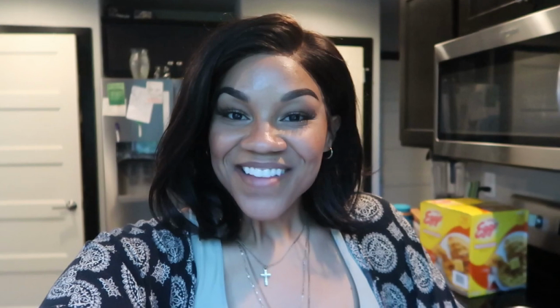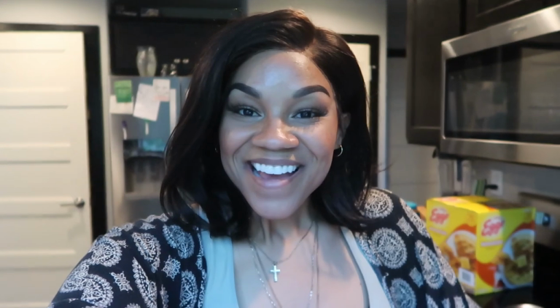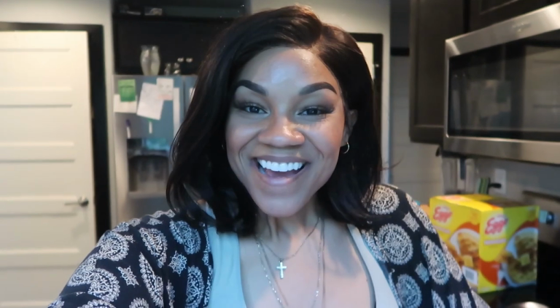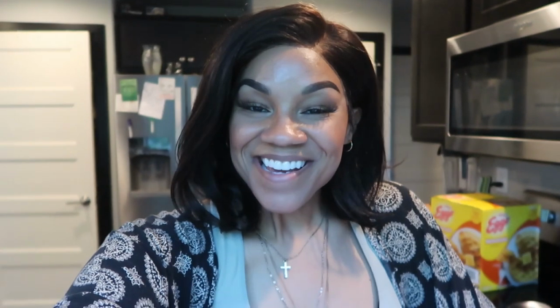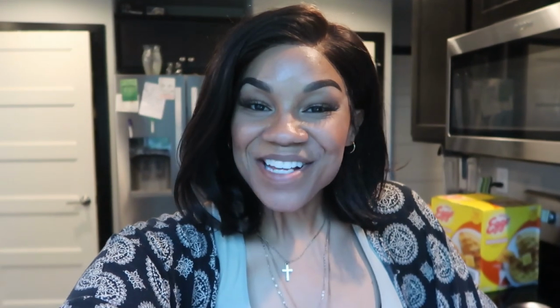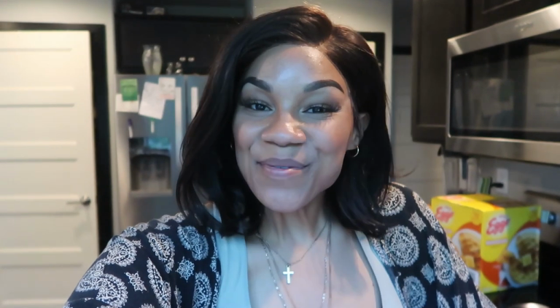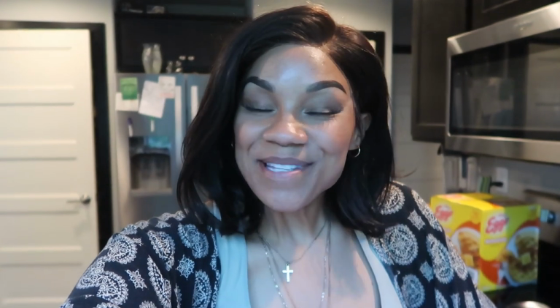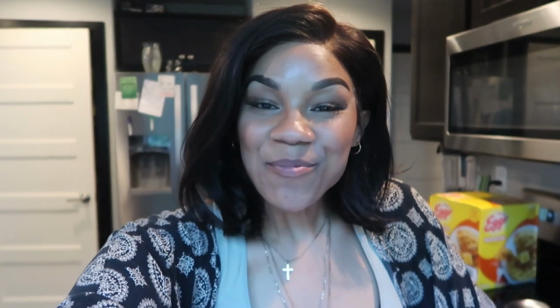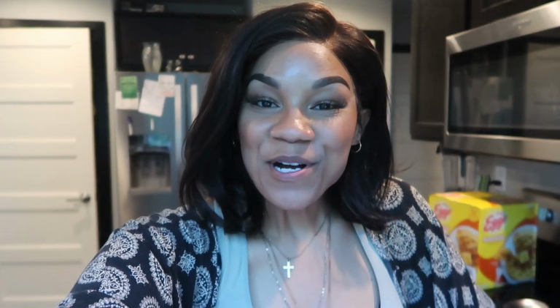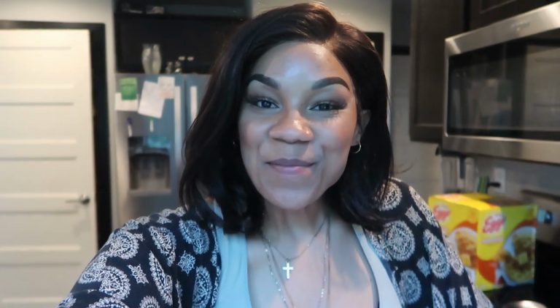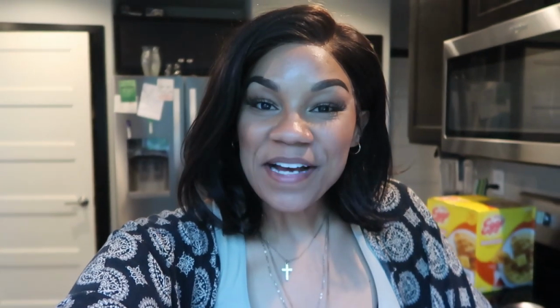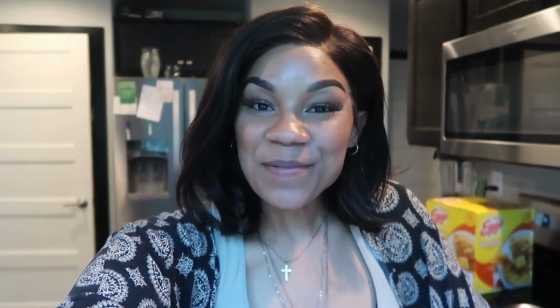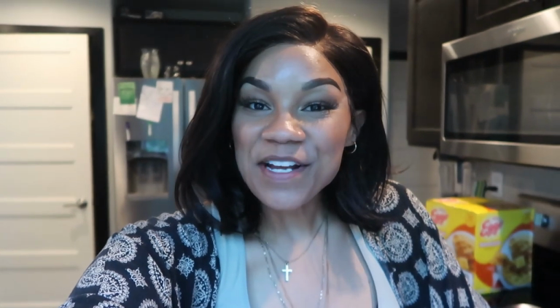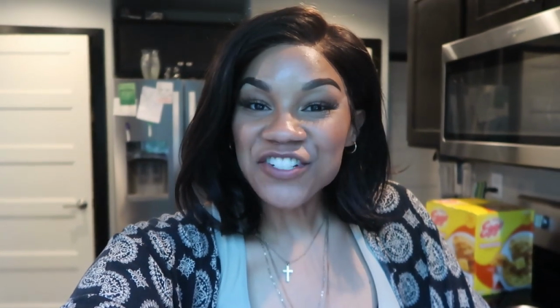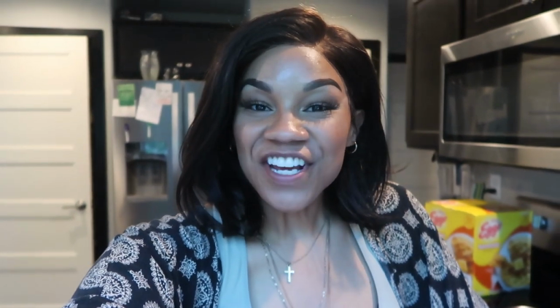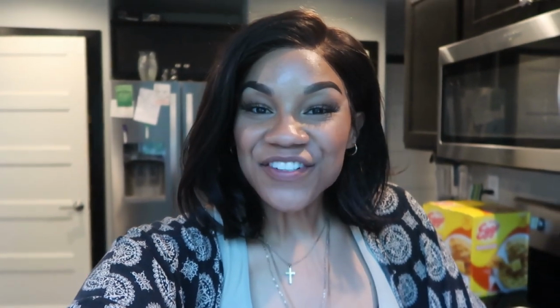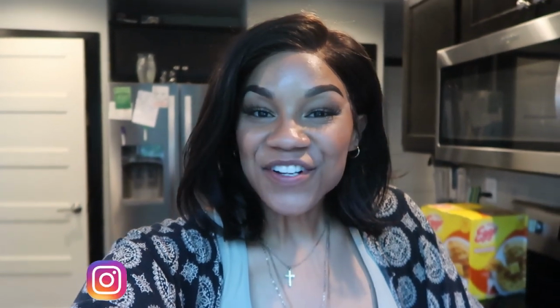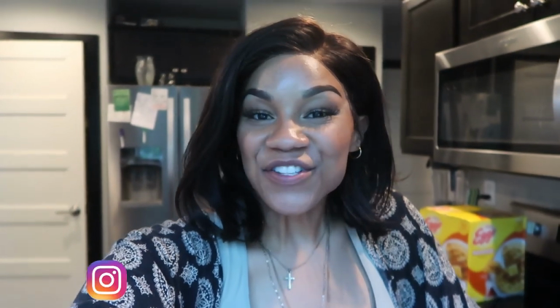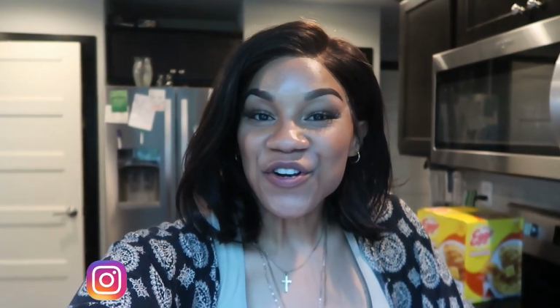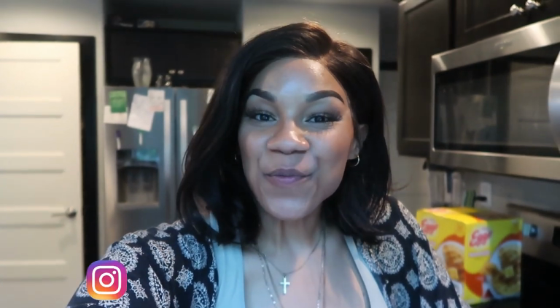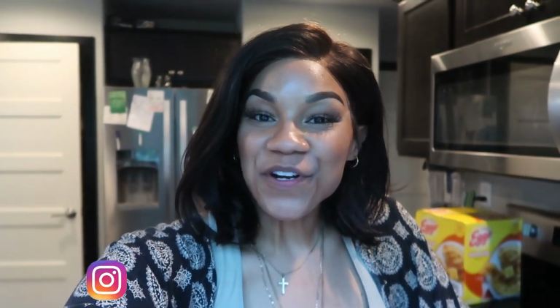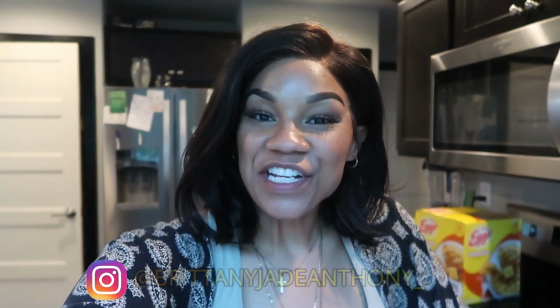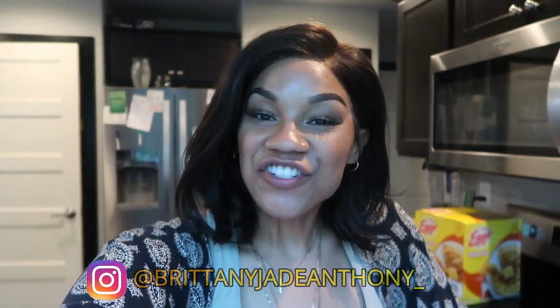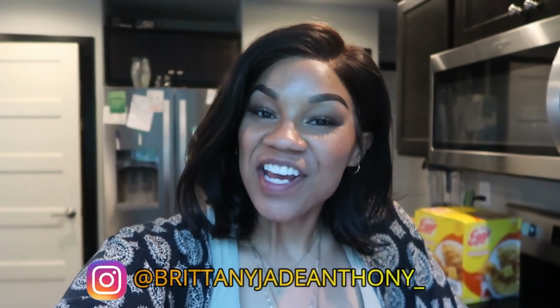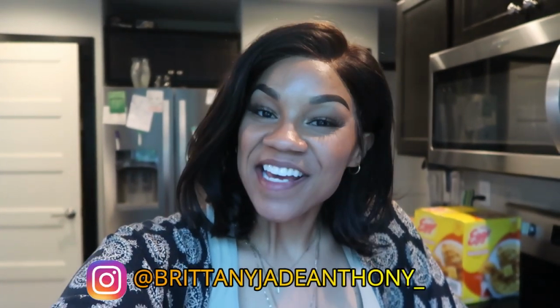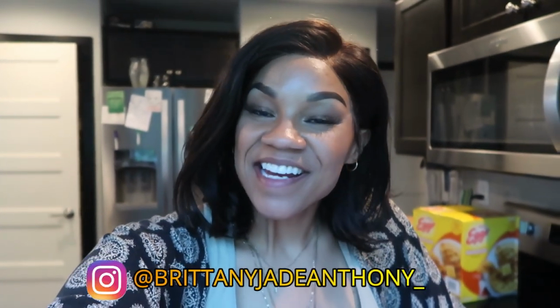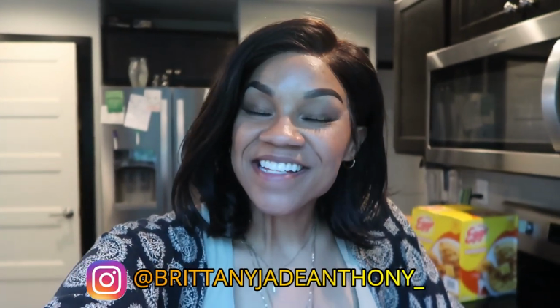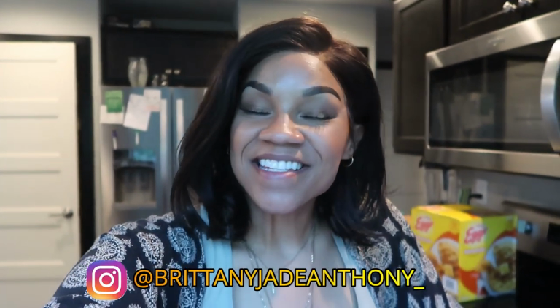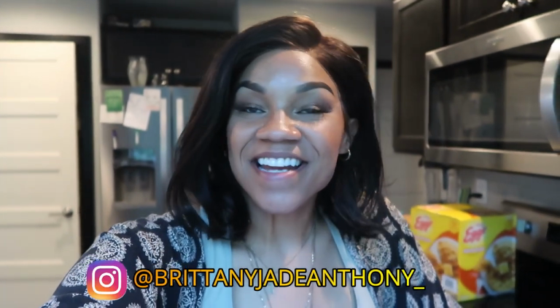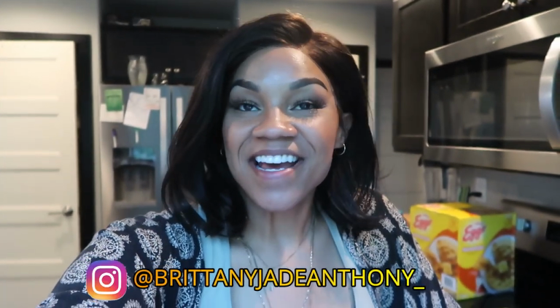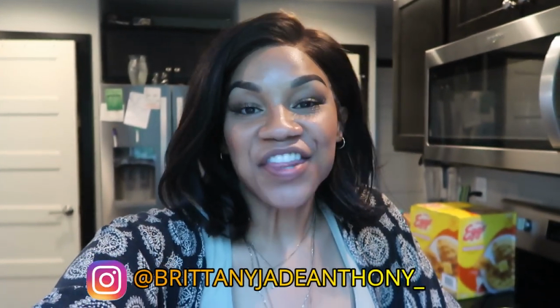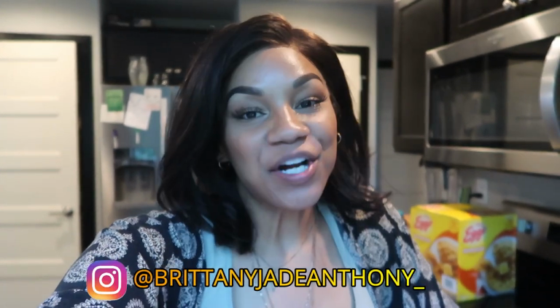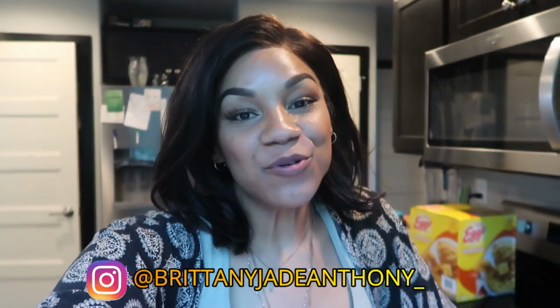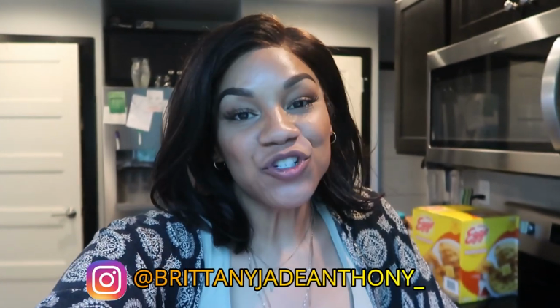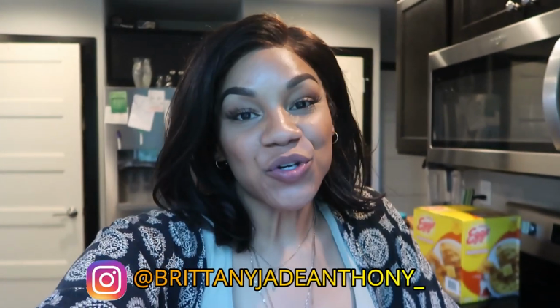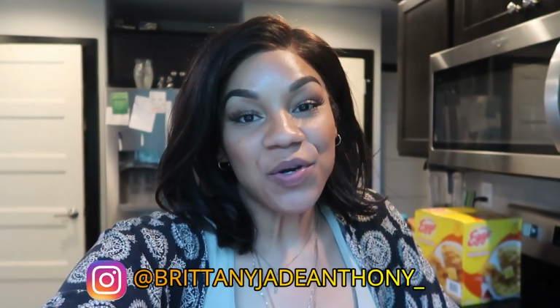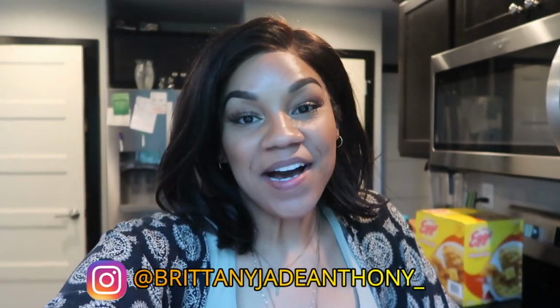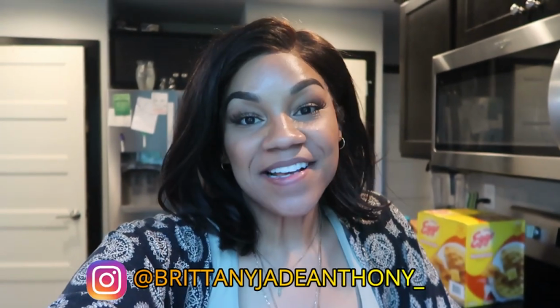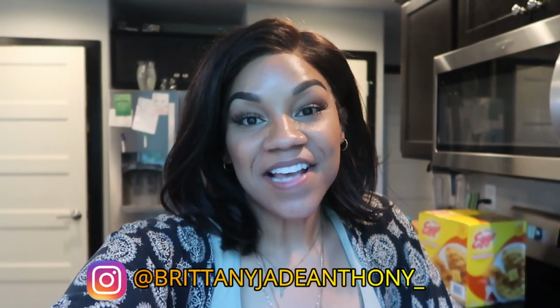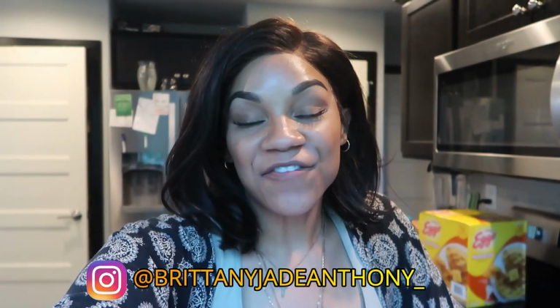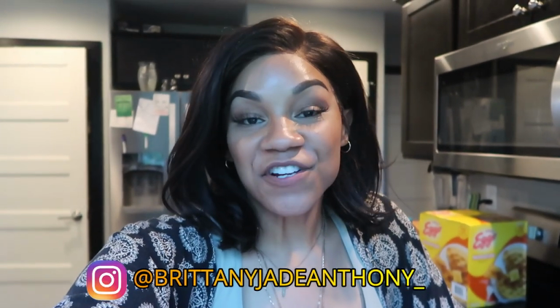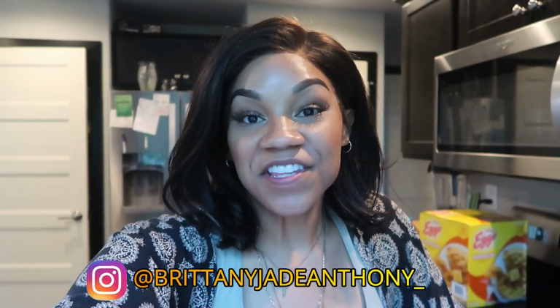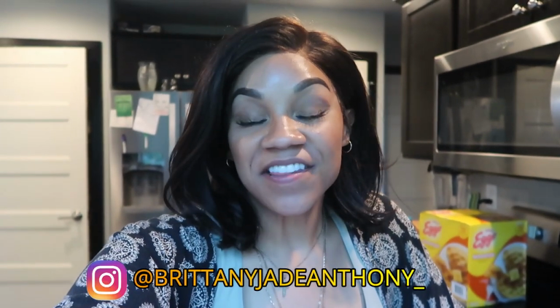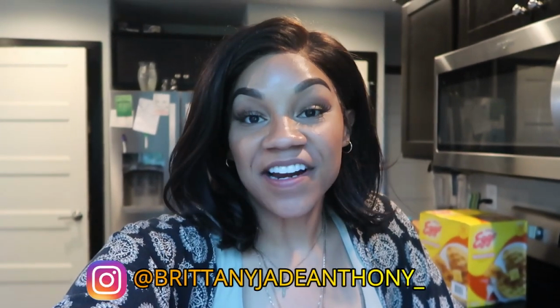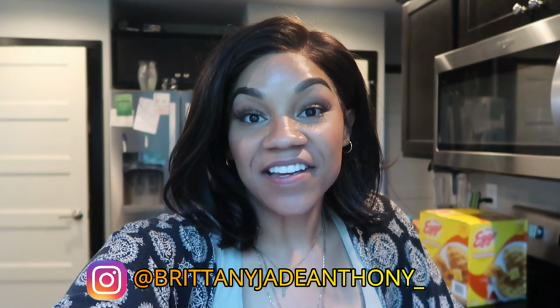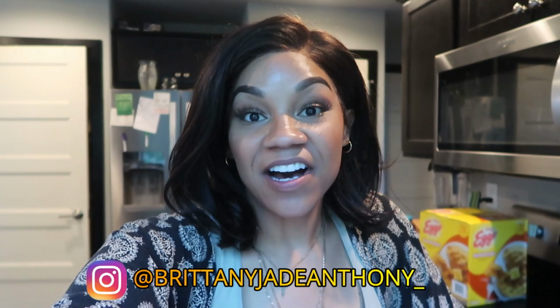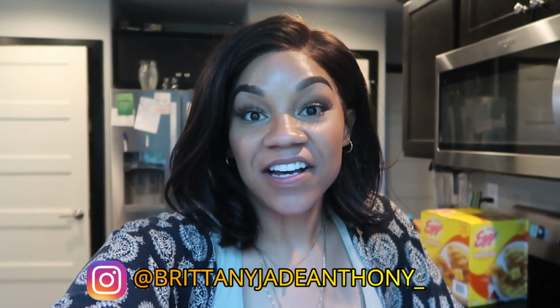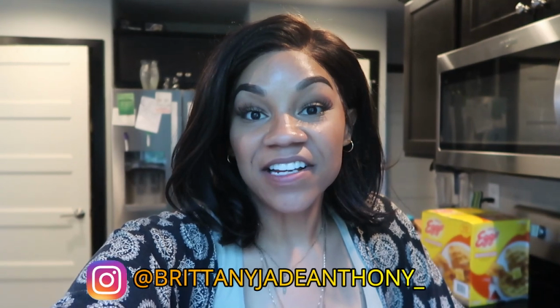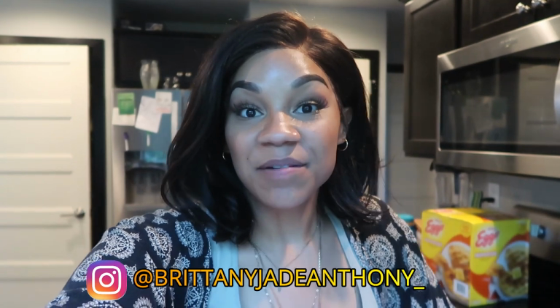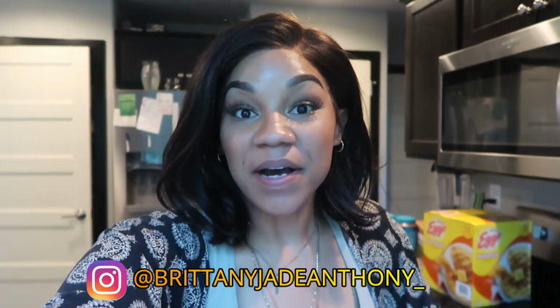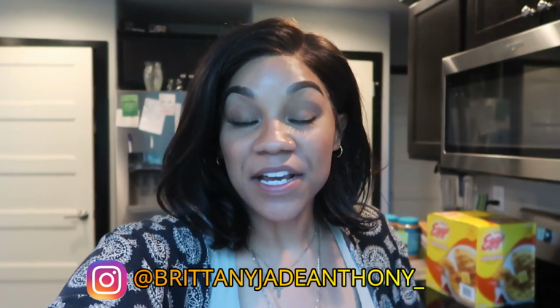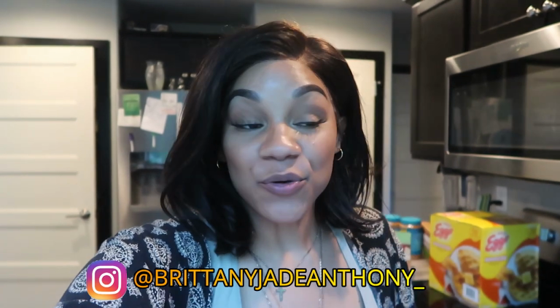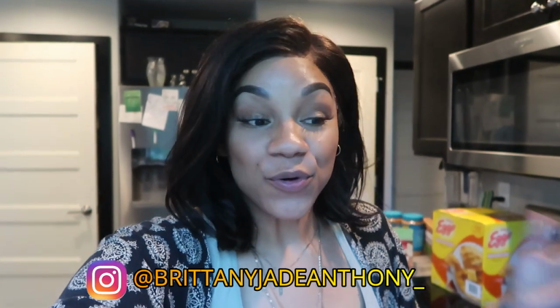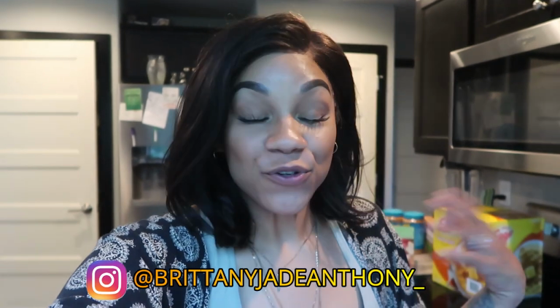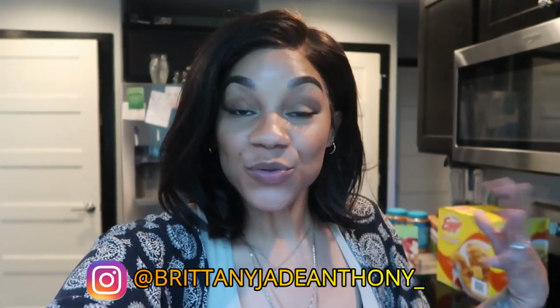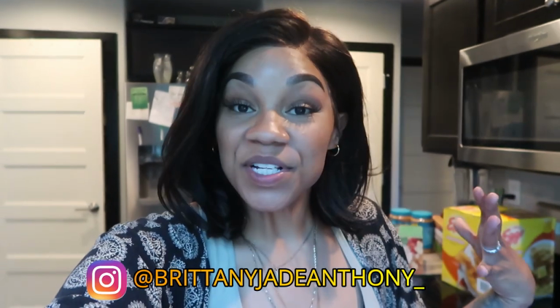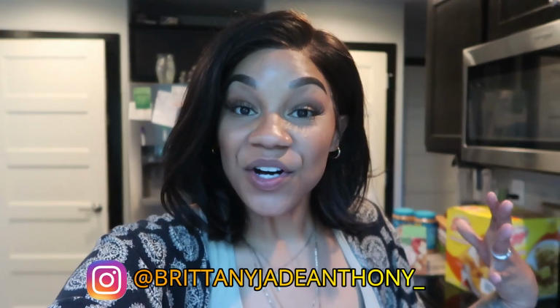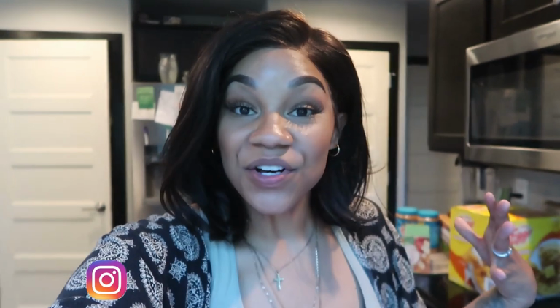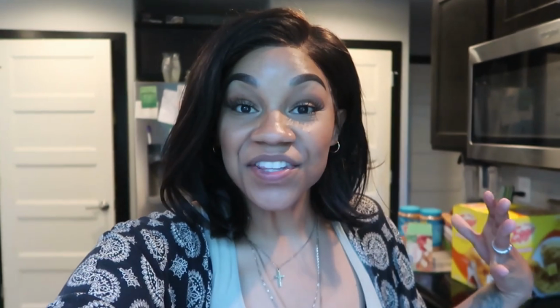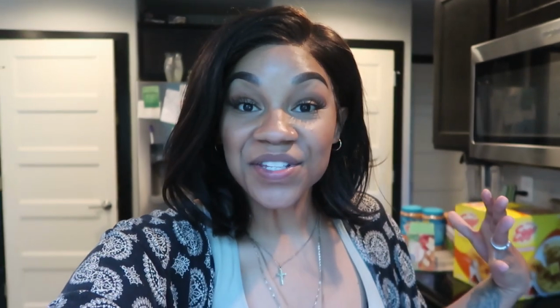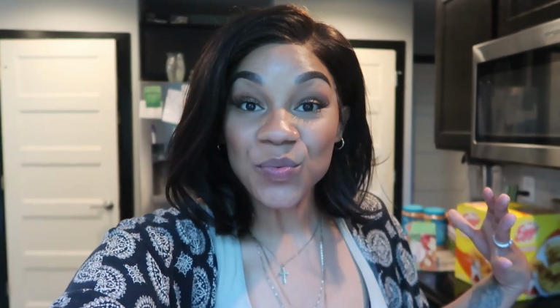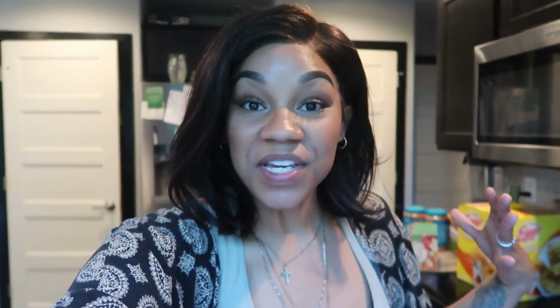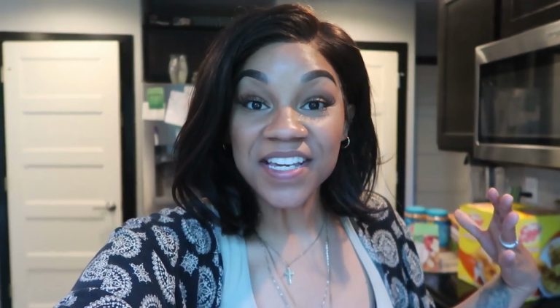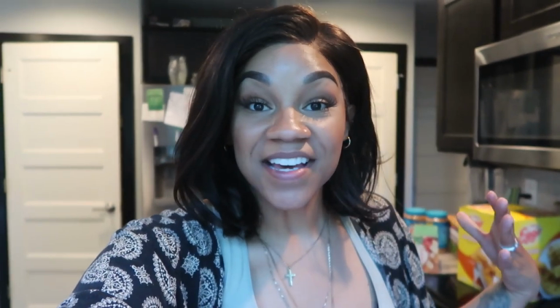Hey guys, what's up? Welcome back to my channel. It is your girl Brittany Jade and today I thought I would show you guys everything that I got in my grocery haul this week.